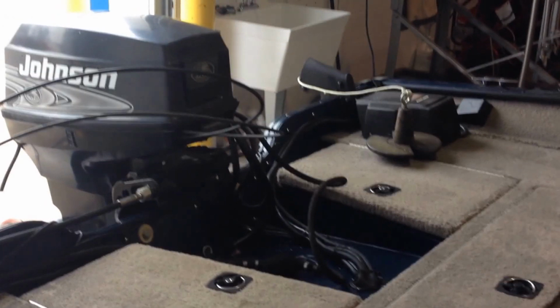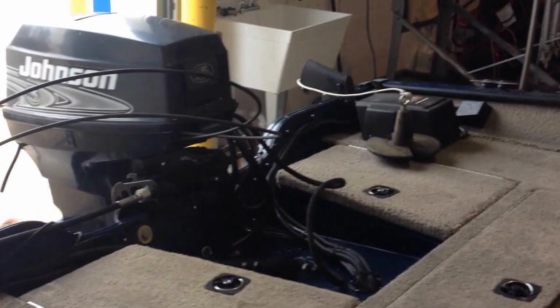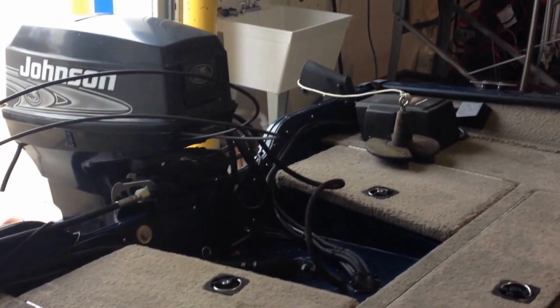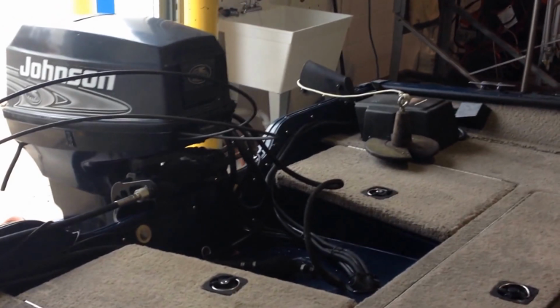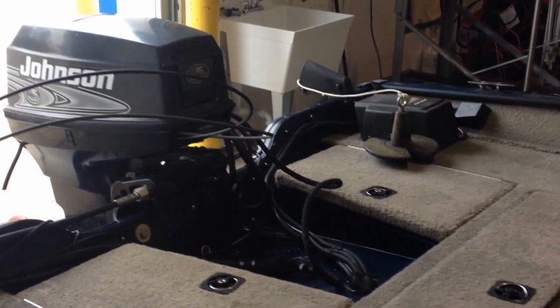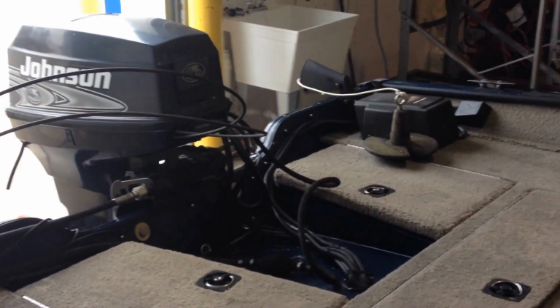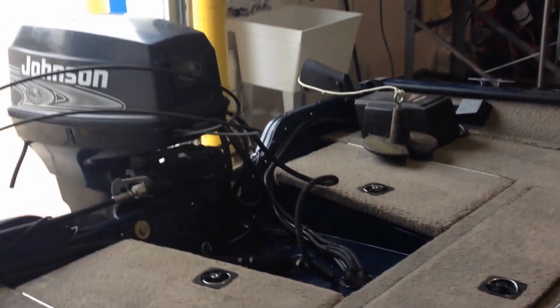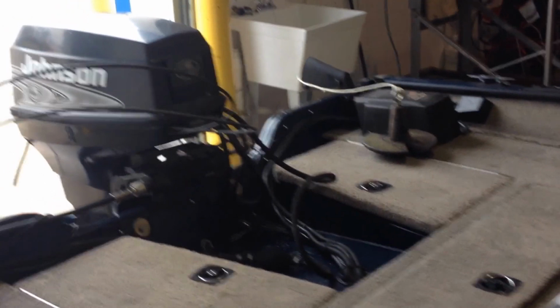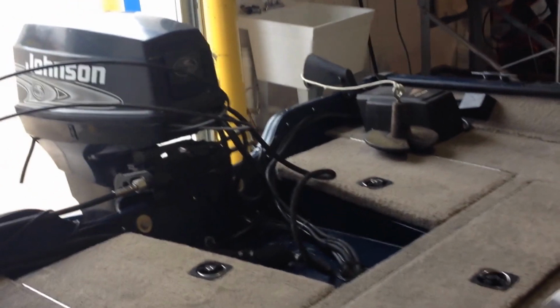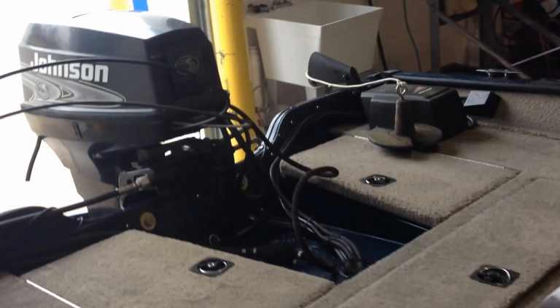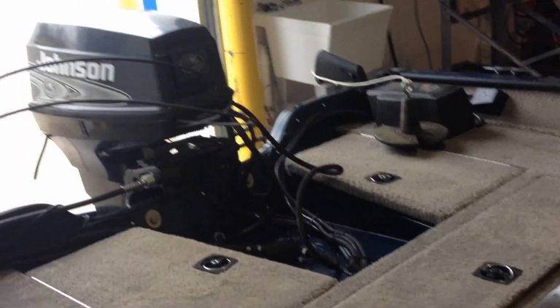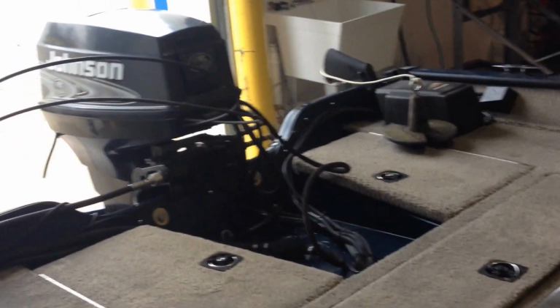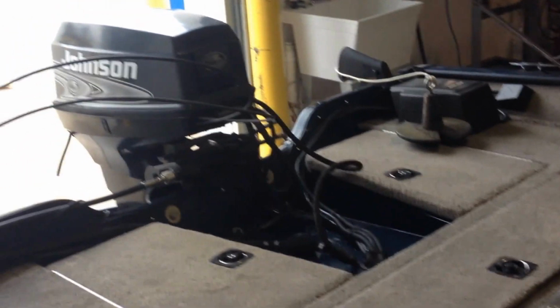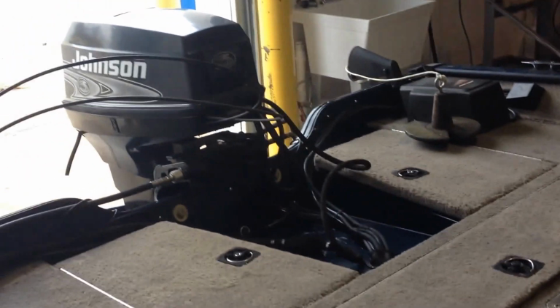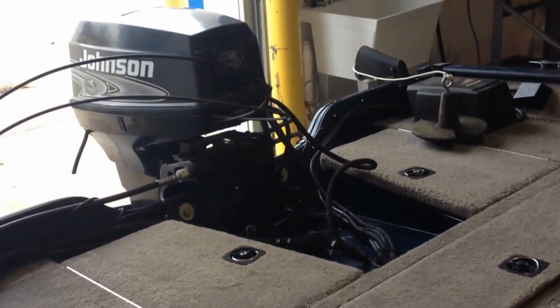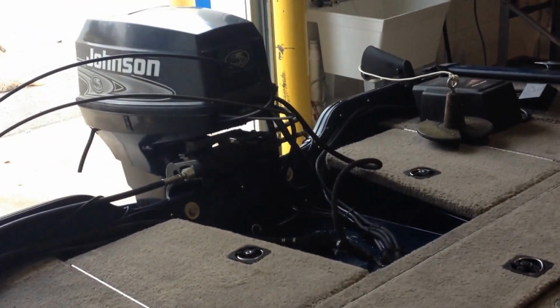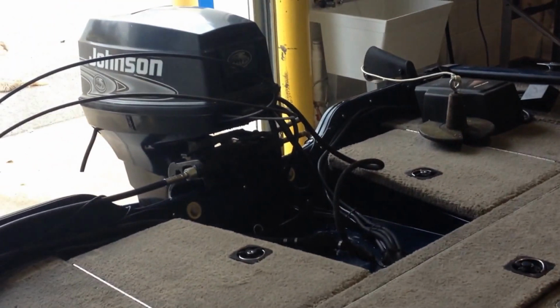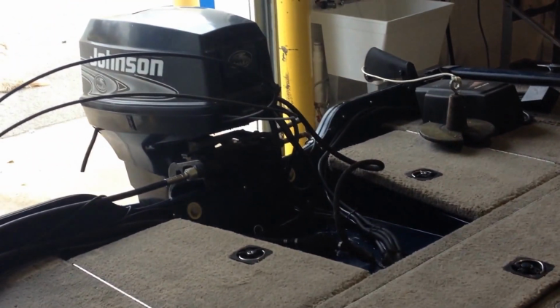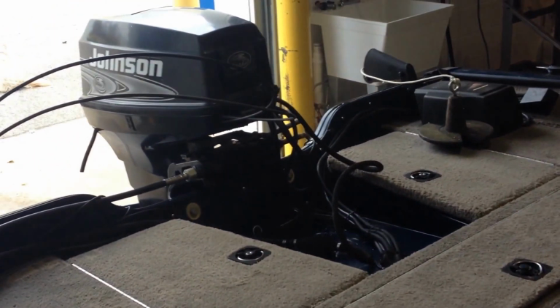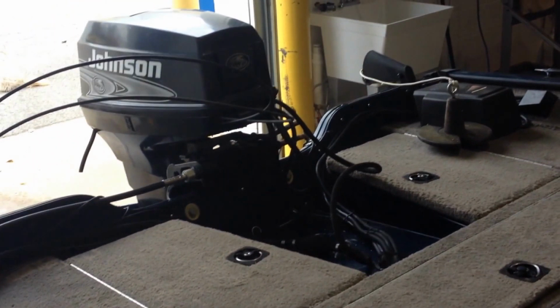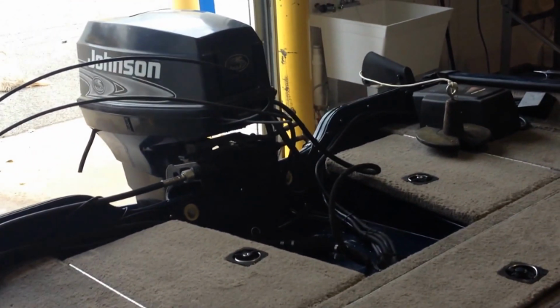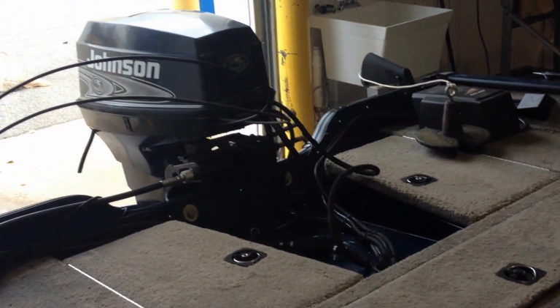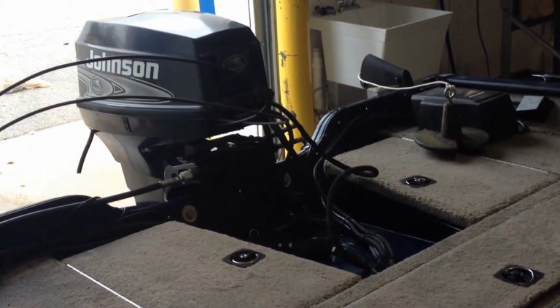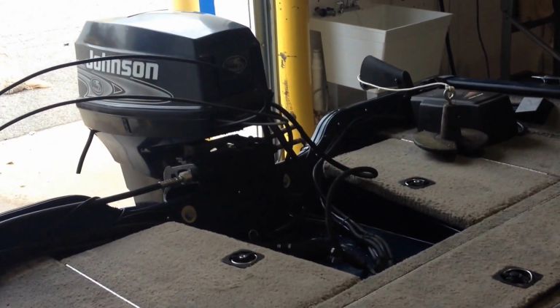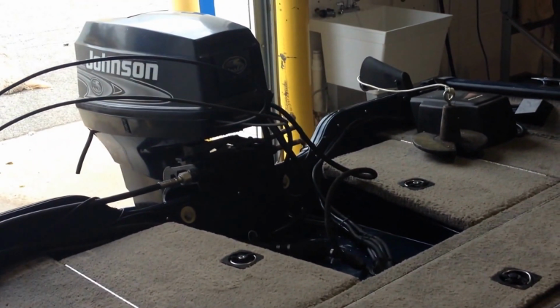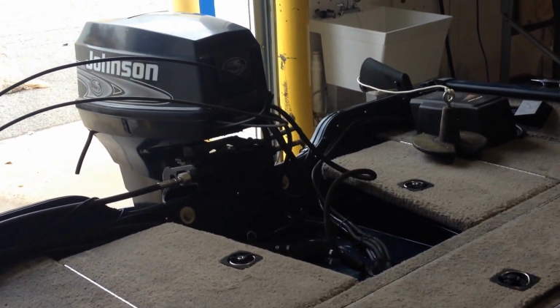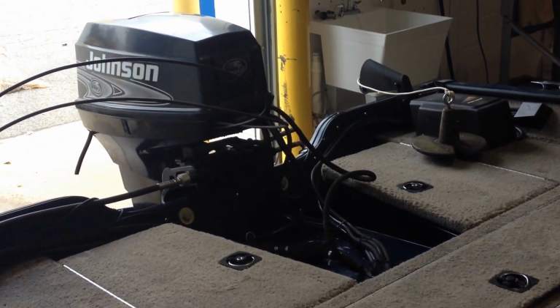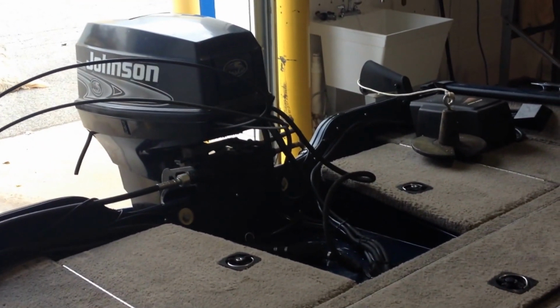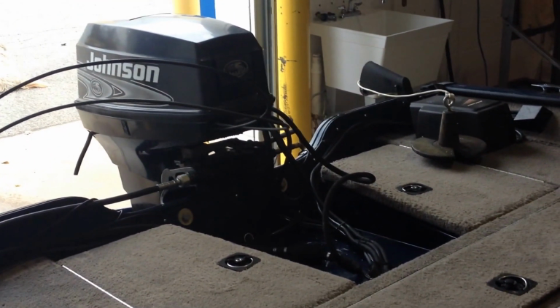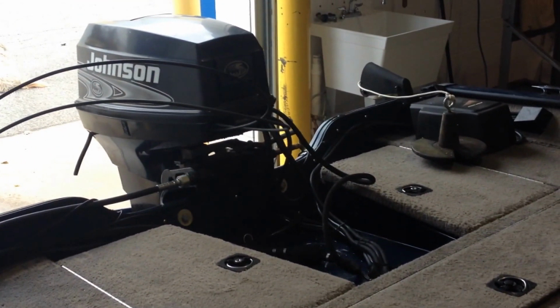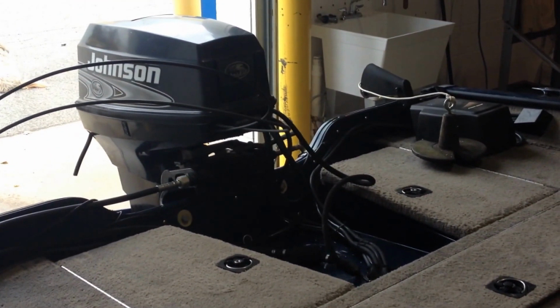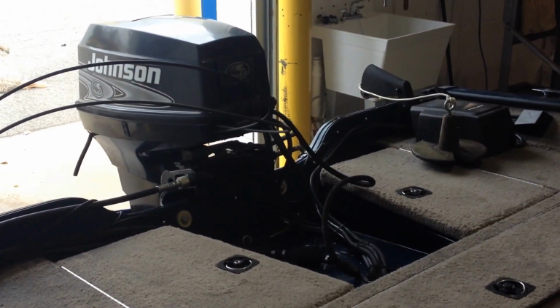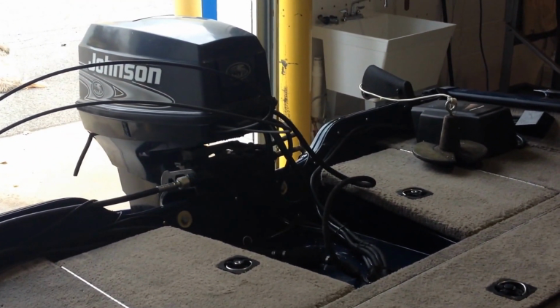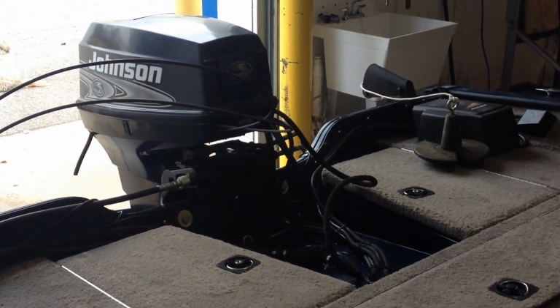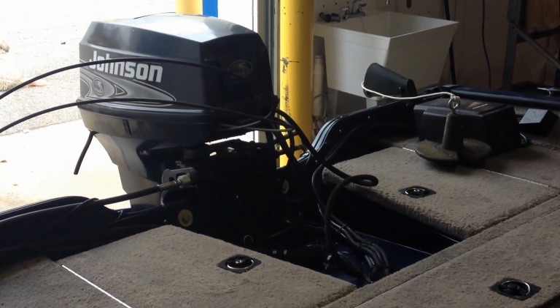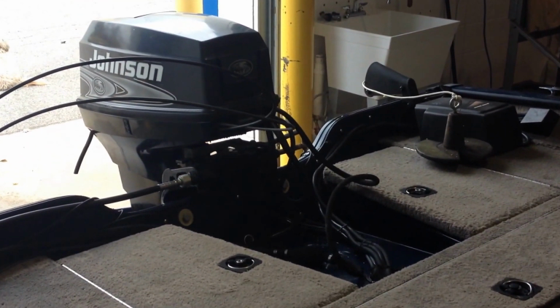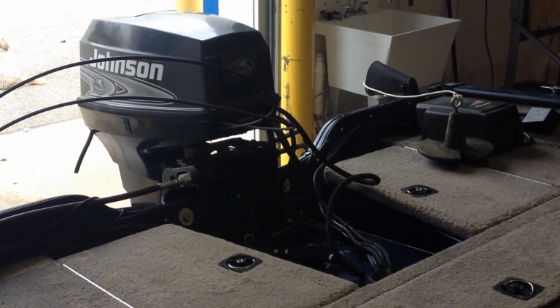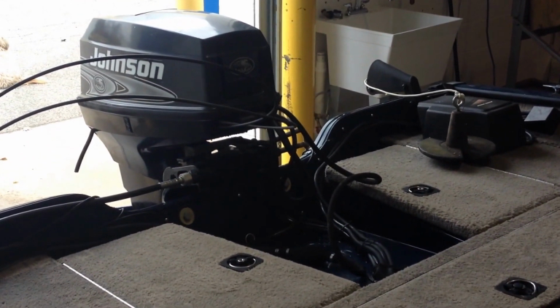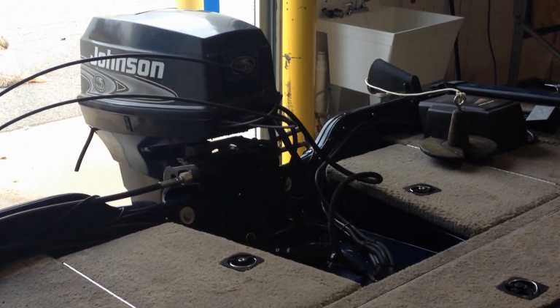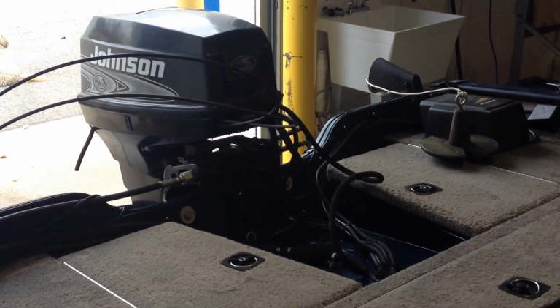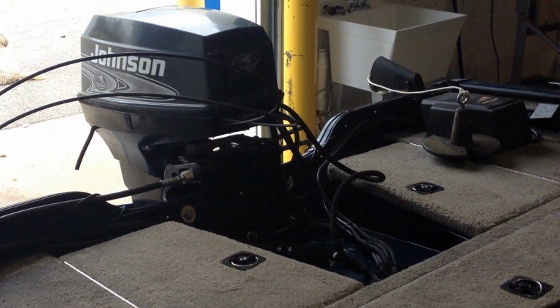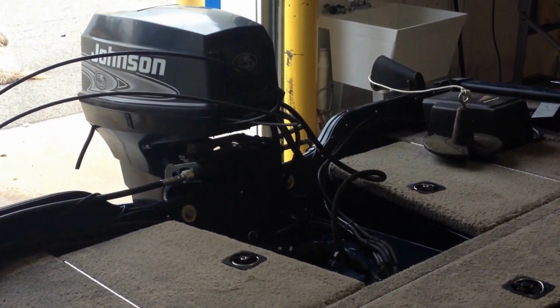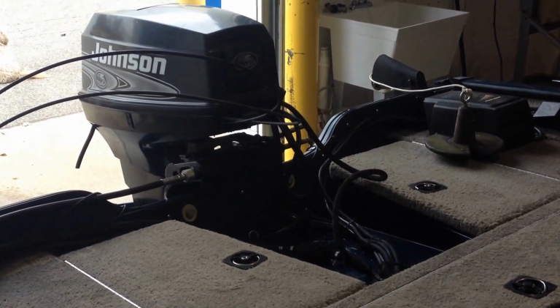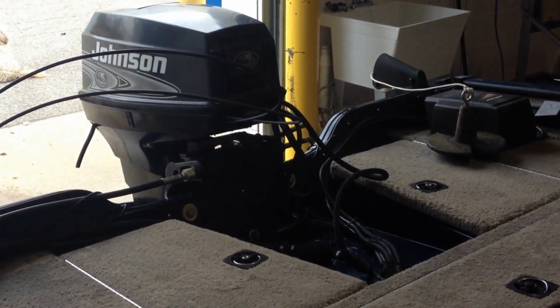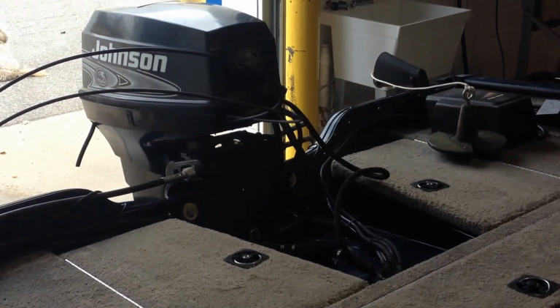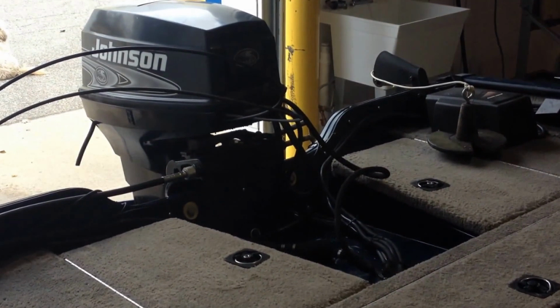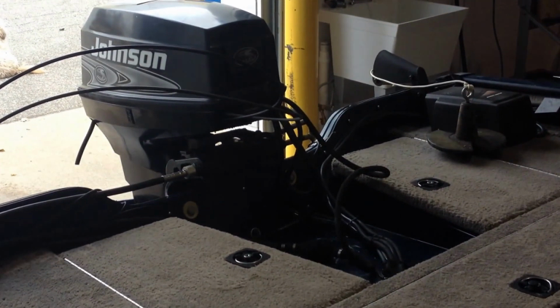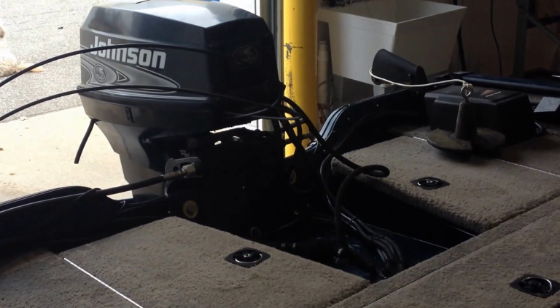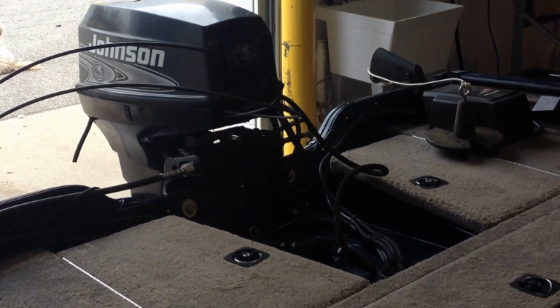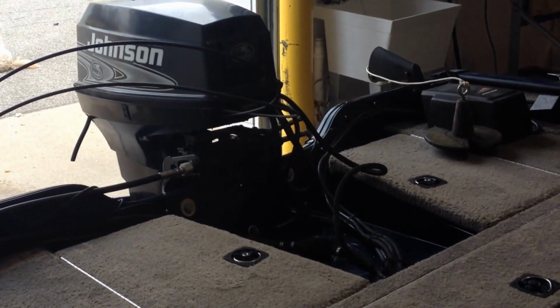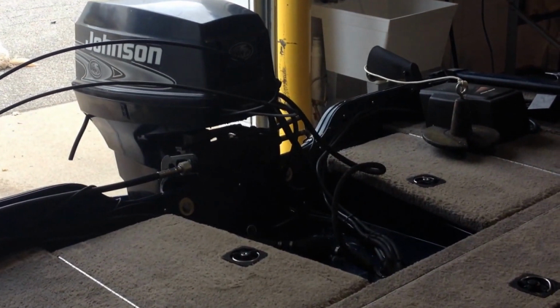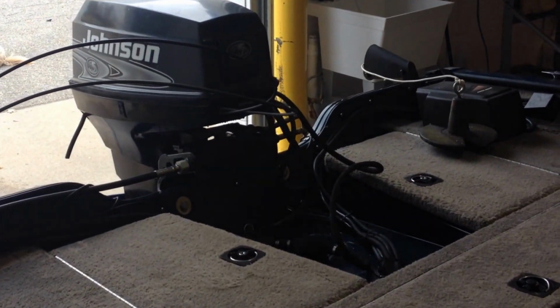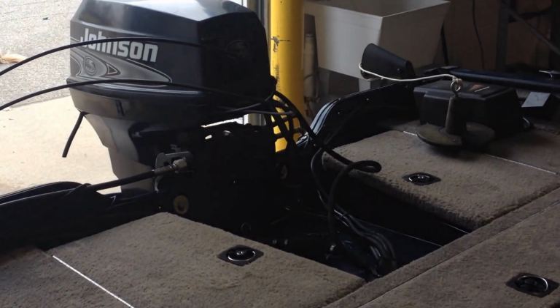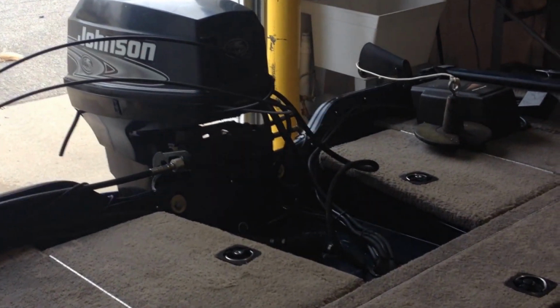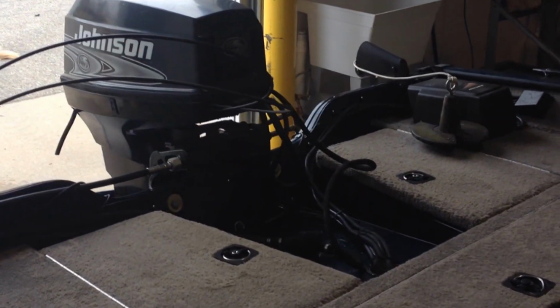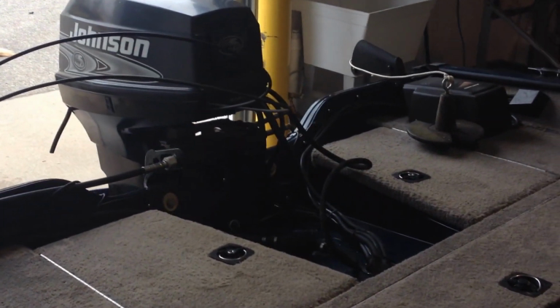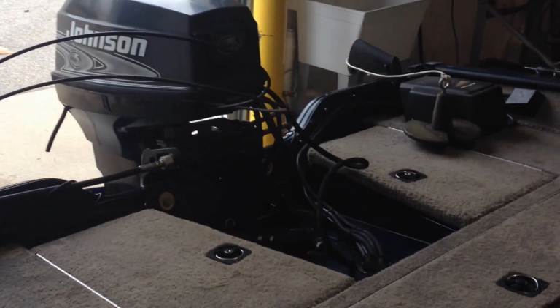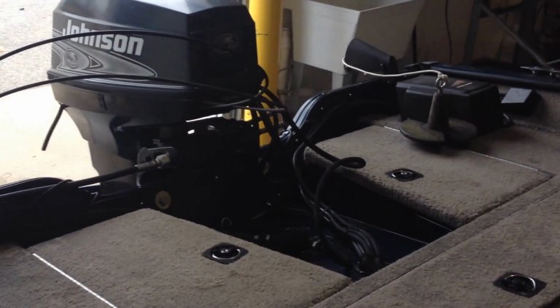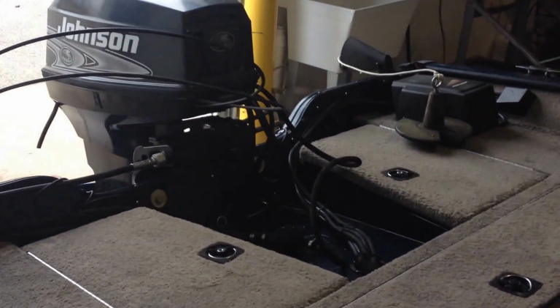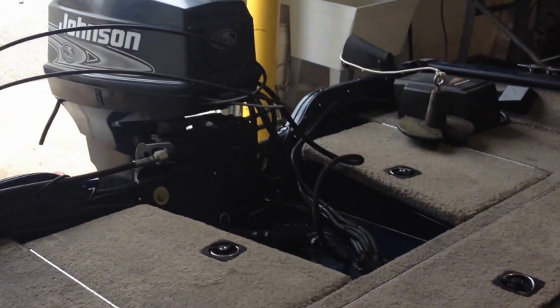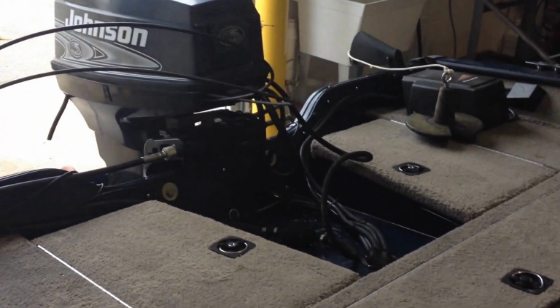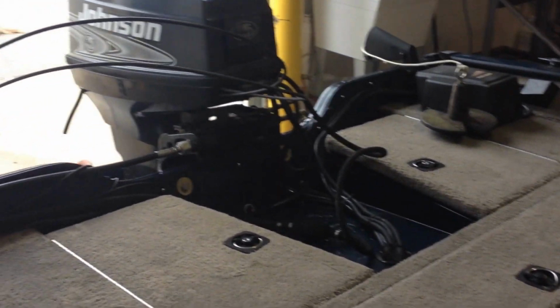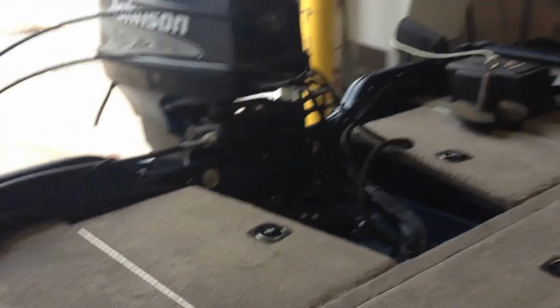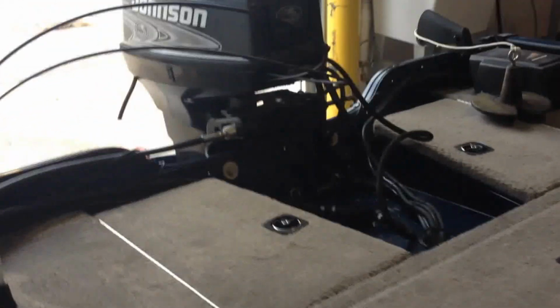Hello, today is October 28th and I'm going to be doing a quick video of the Ranger Cherokee 2001.